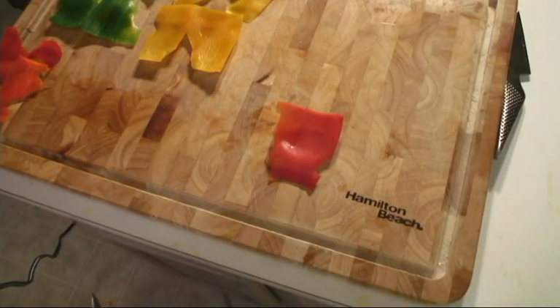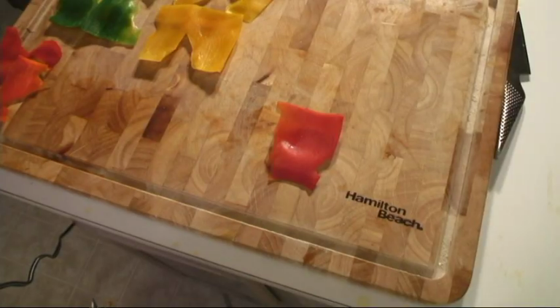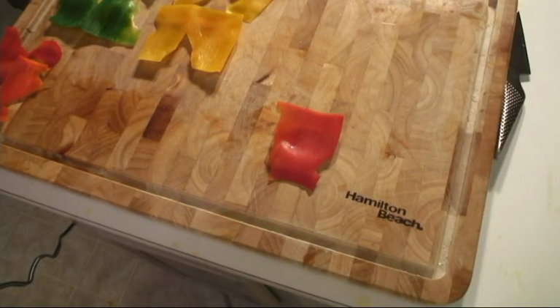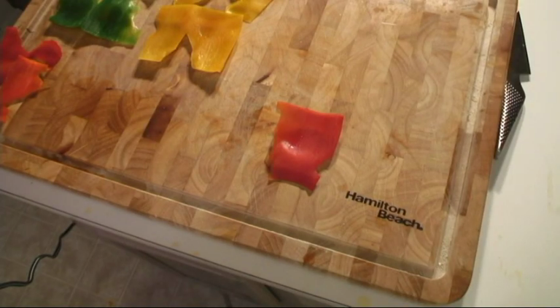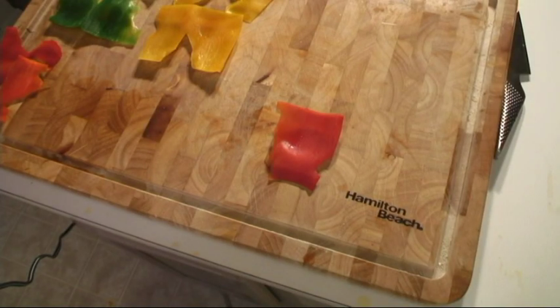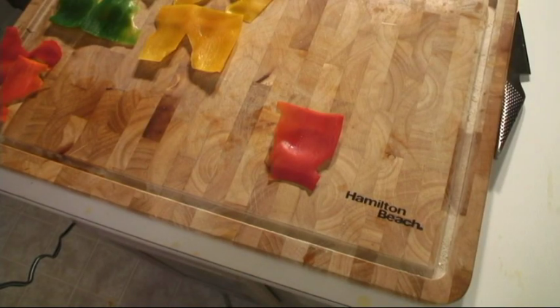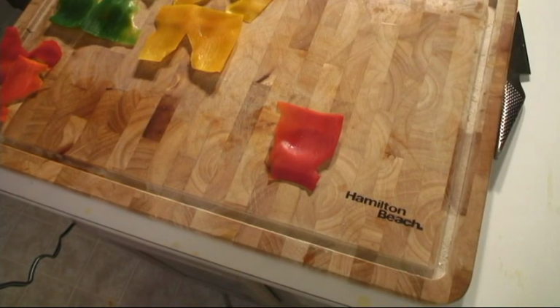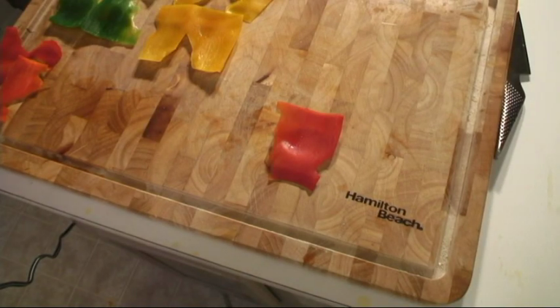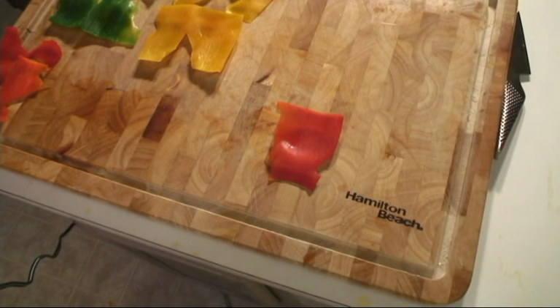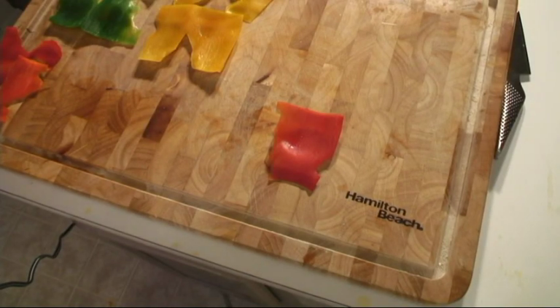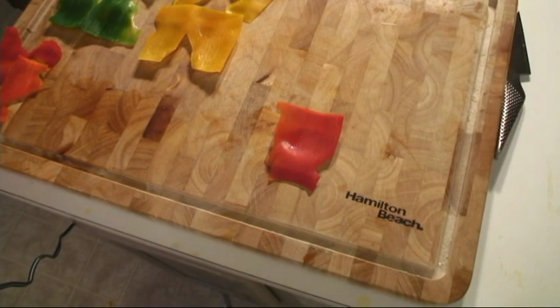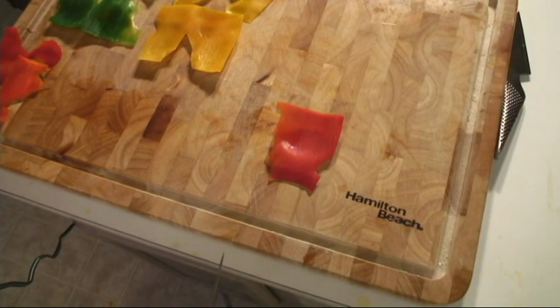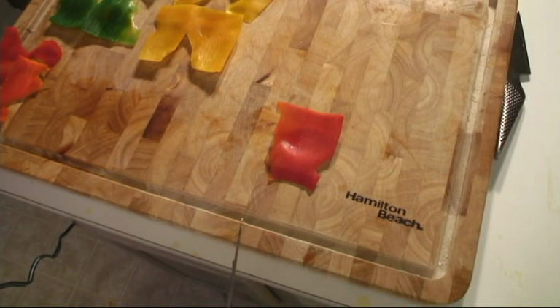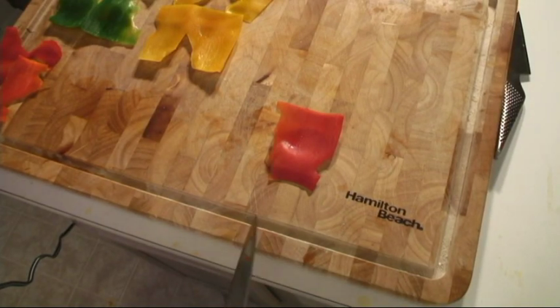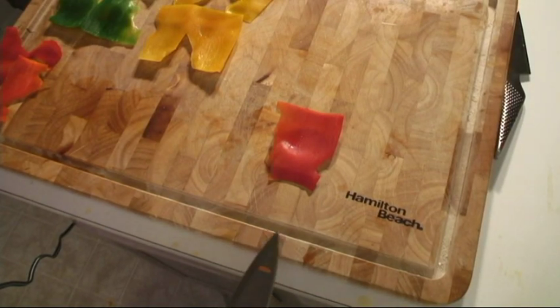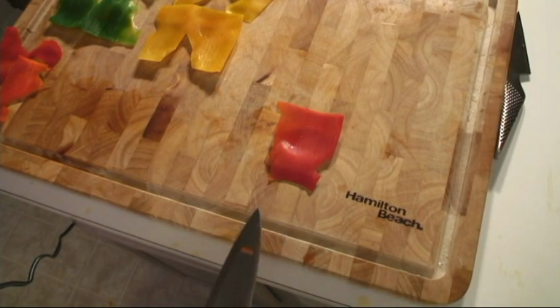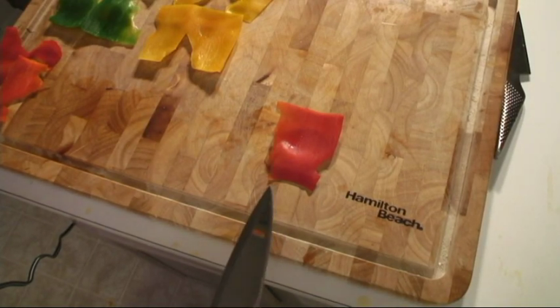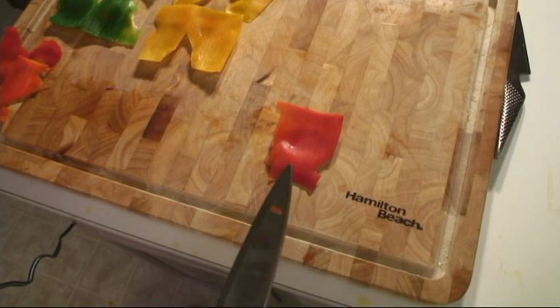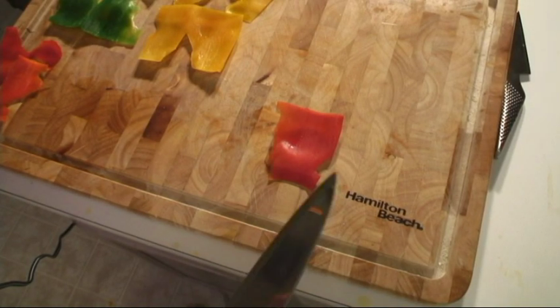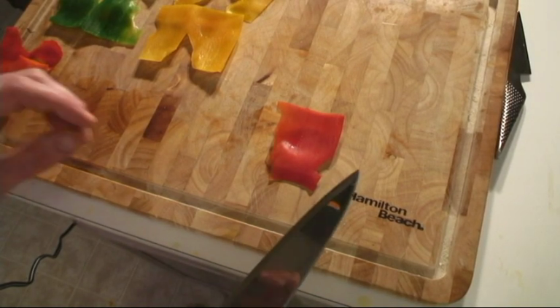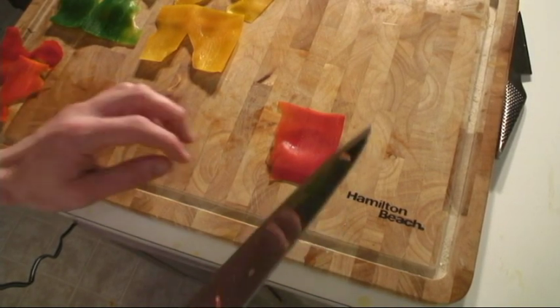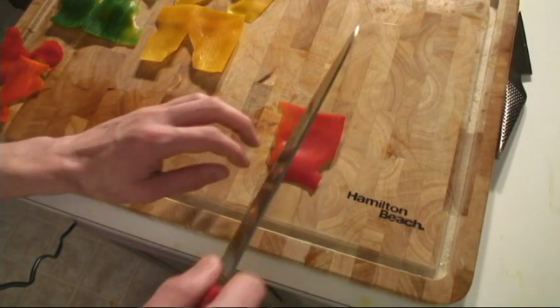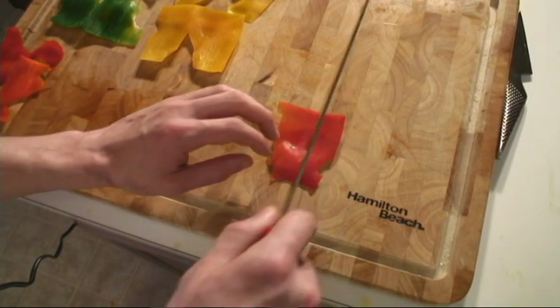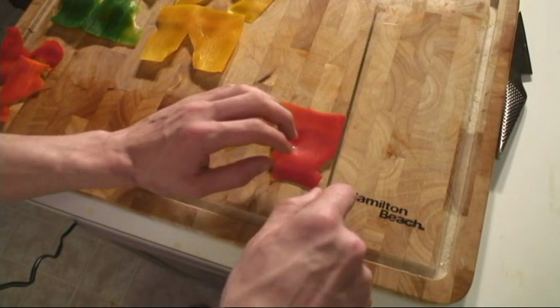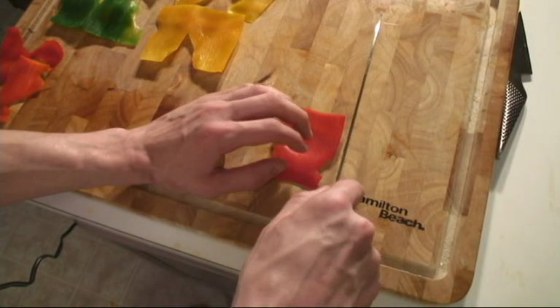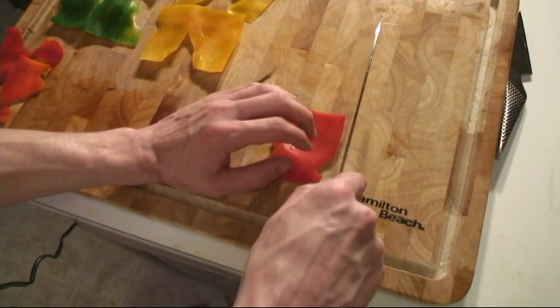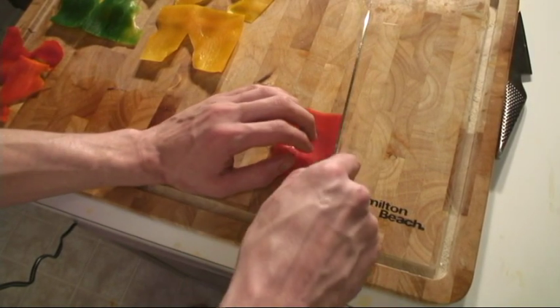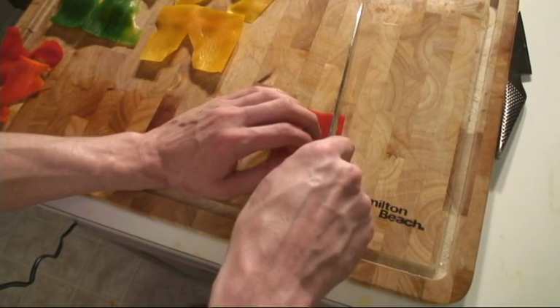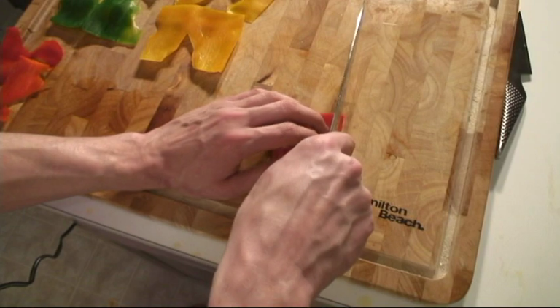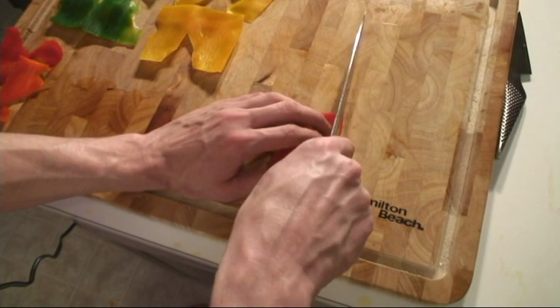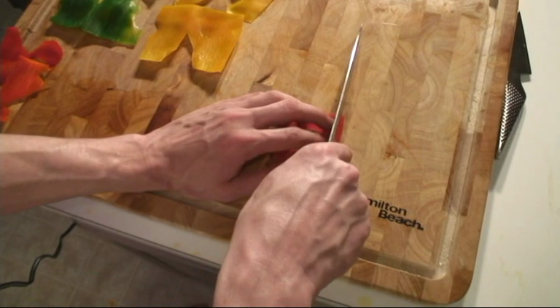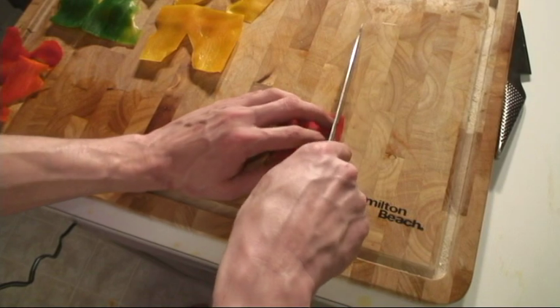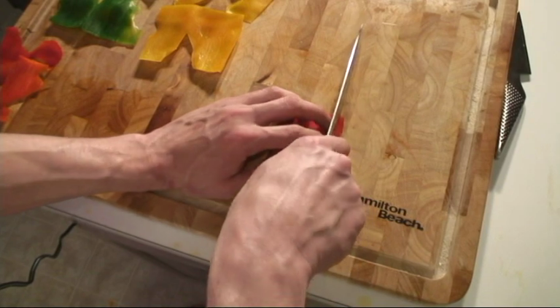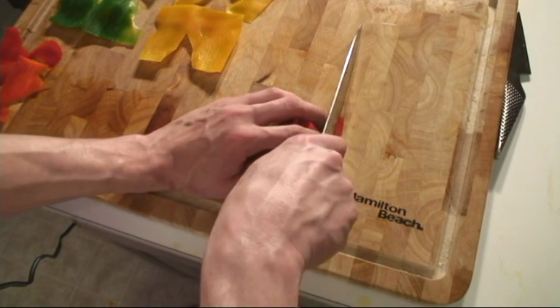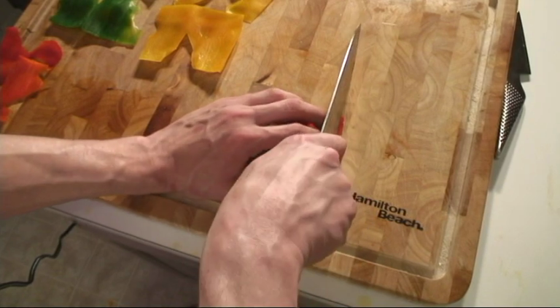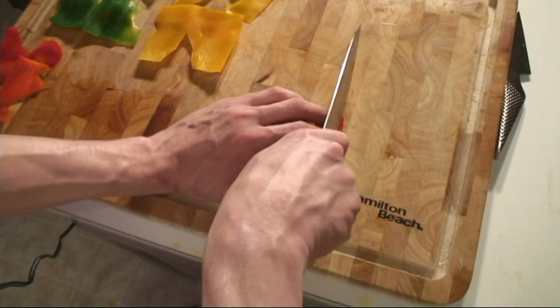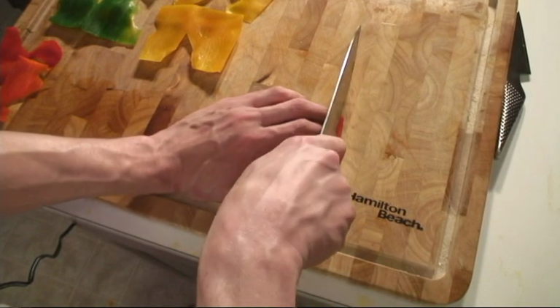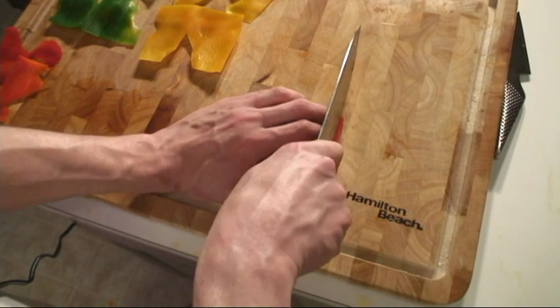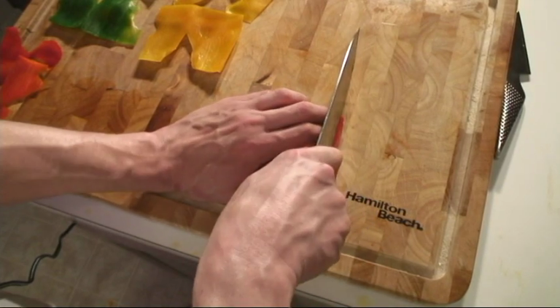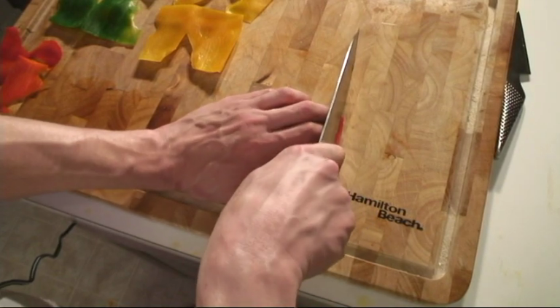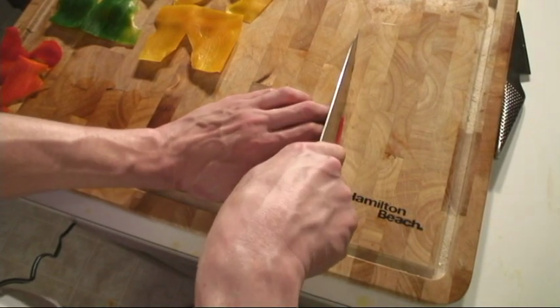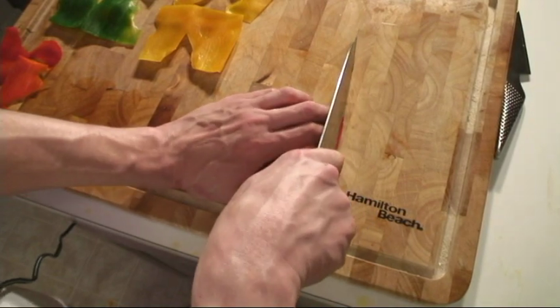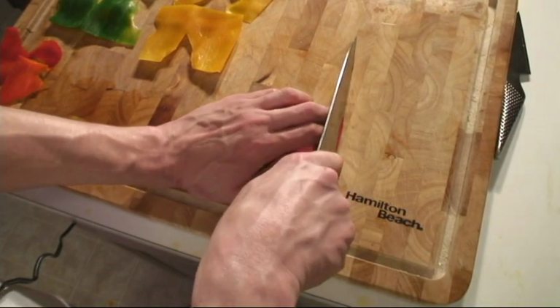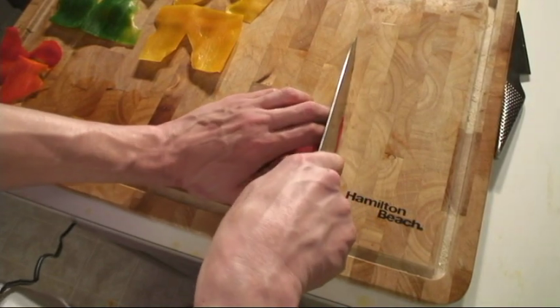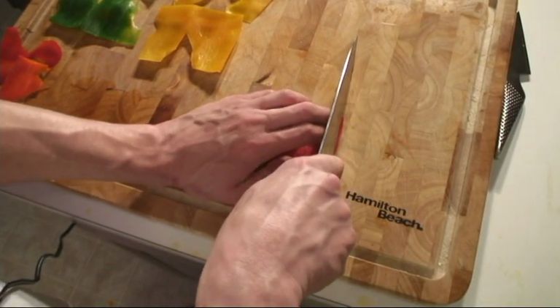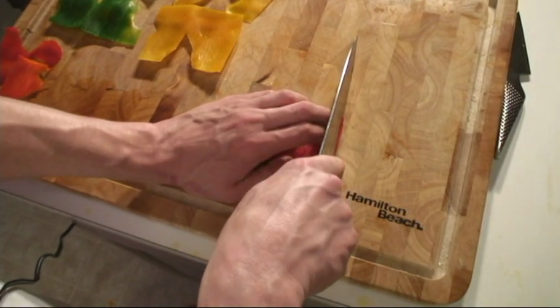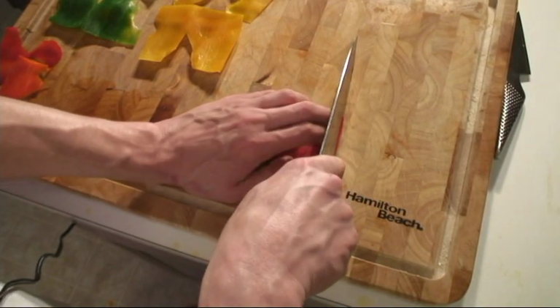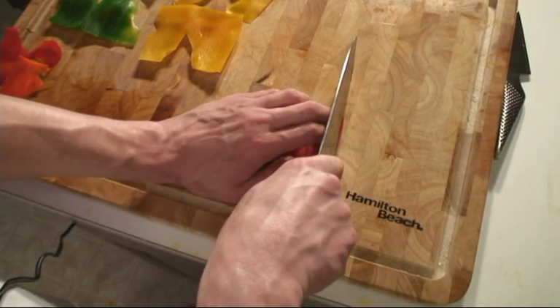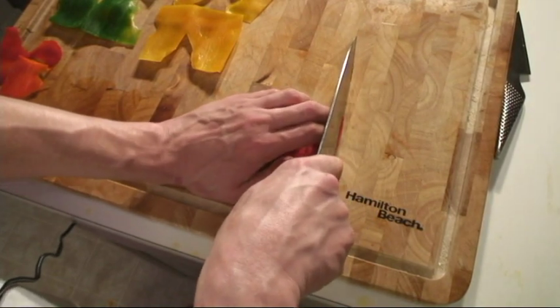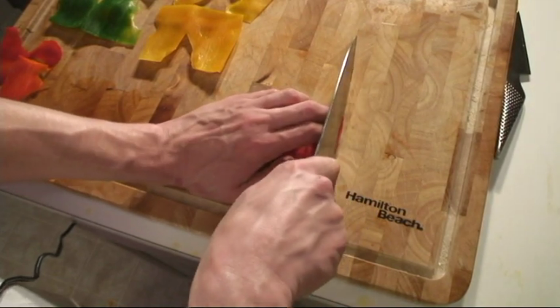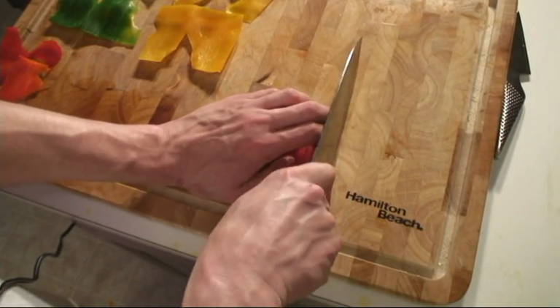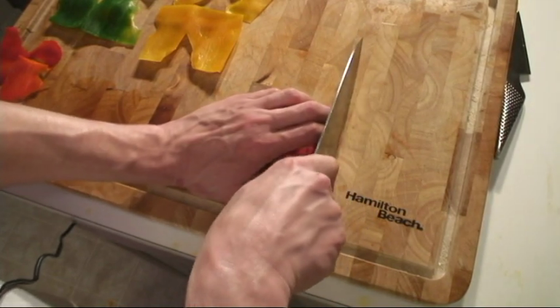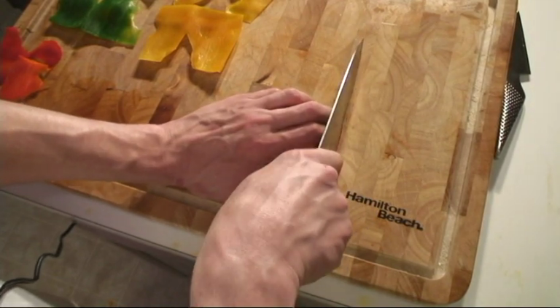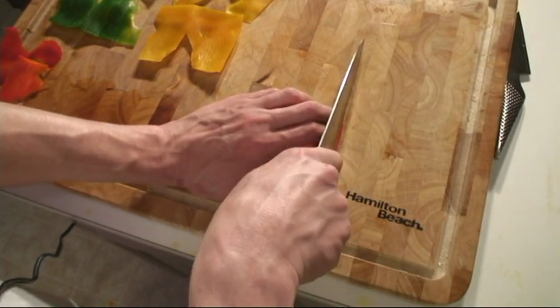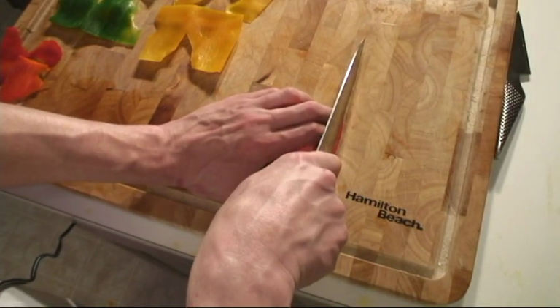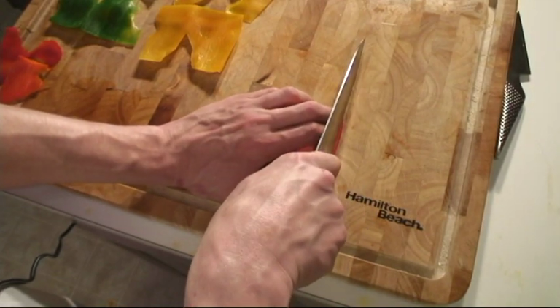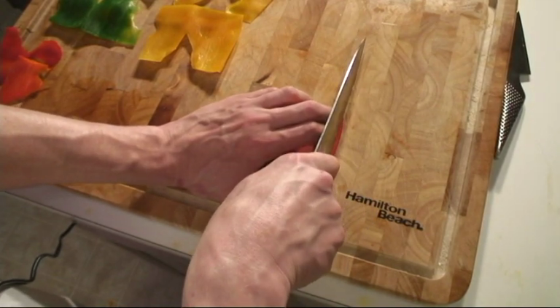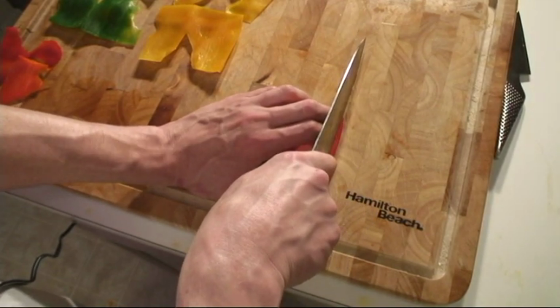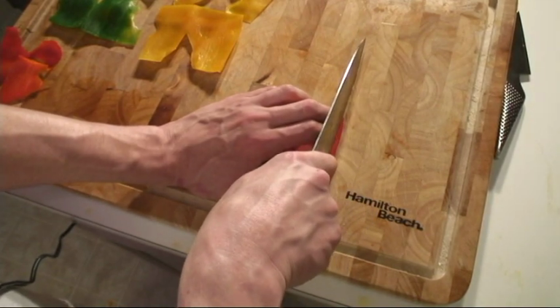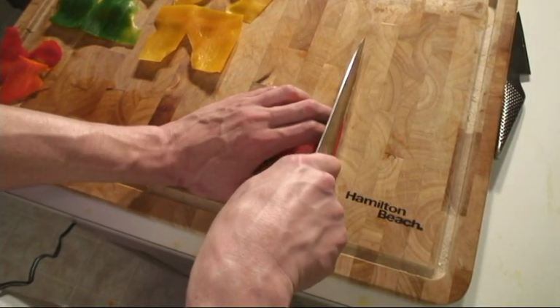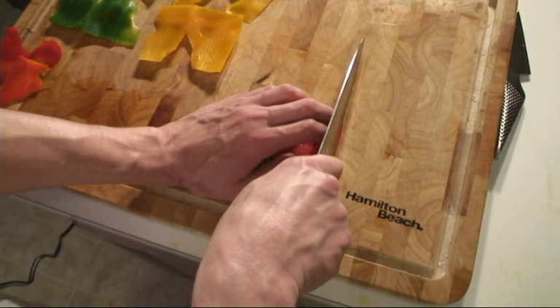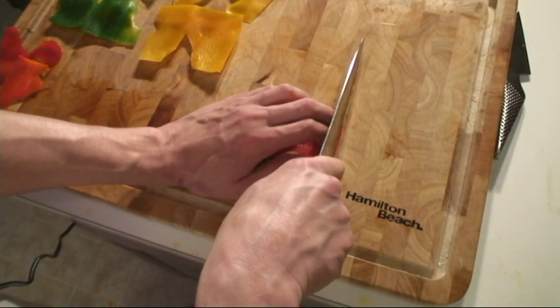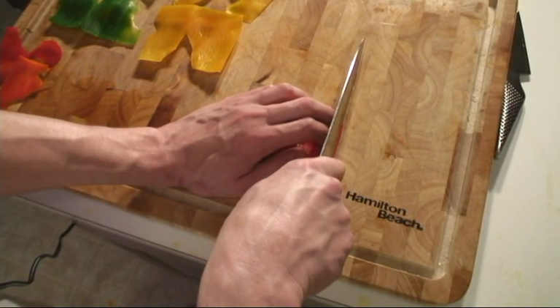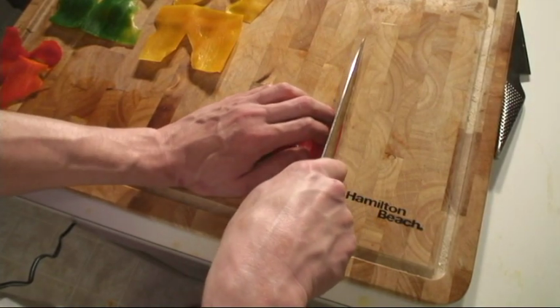Now that we only have the skin left on the peppers, we're going to do a very thin julienne or even a chiffonade.